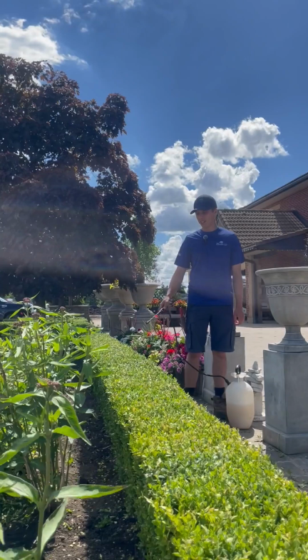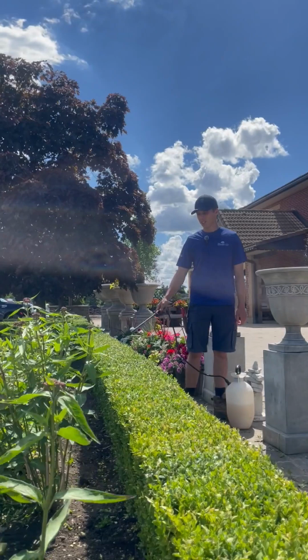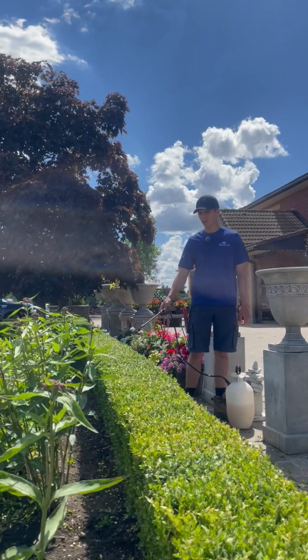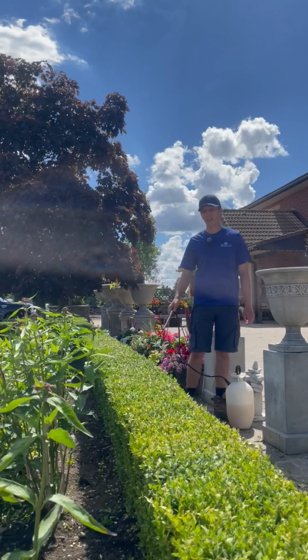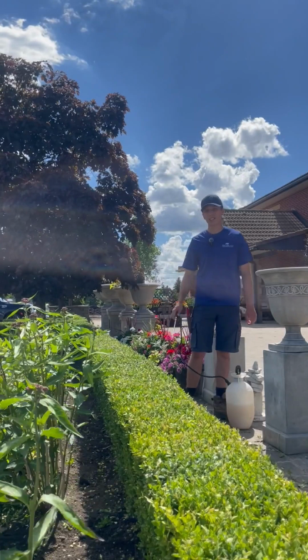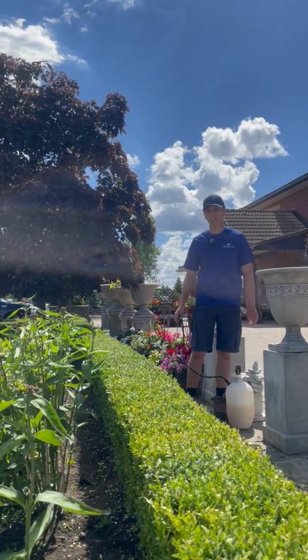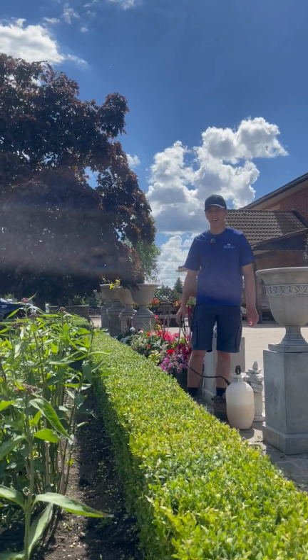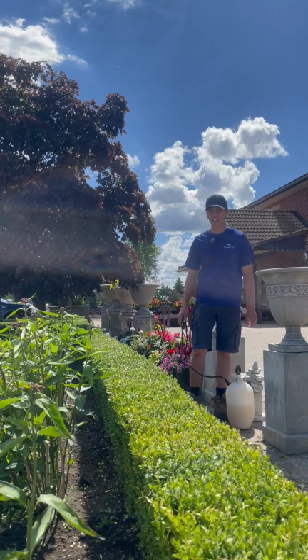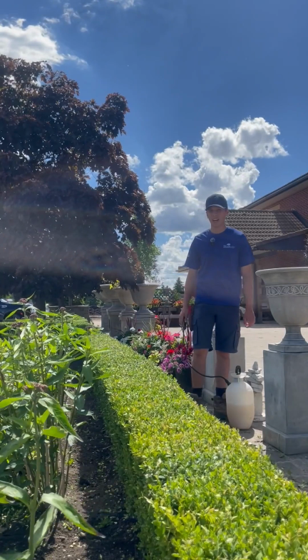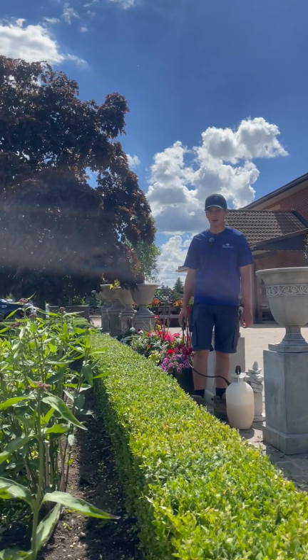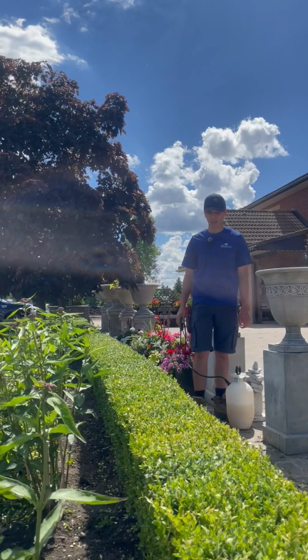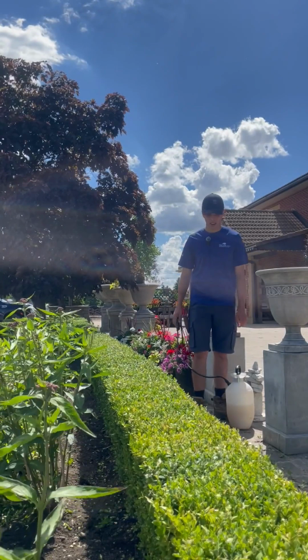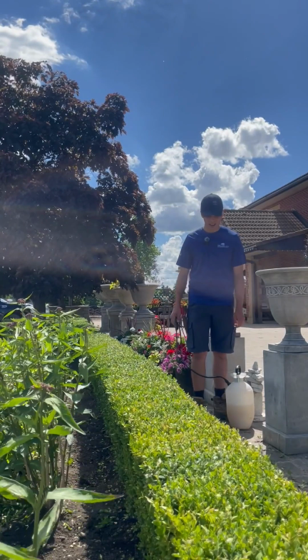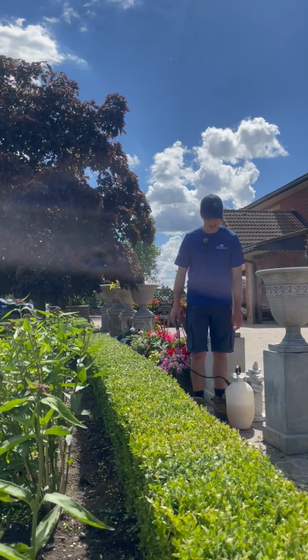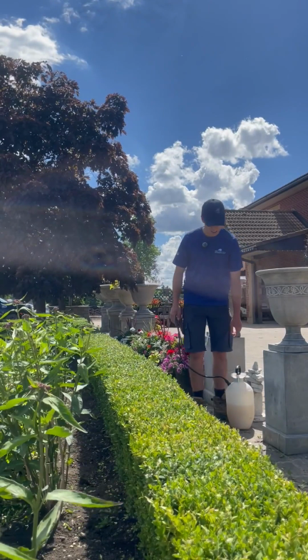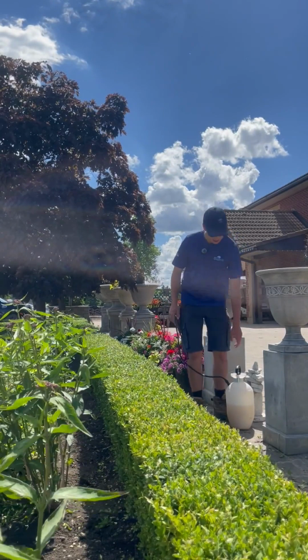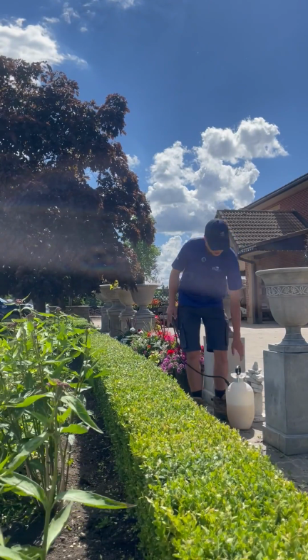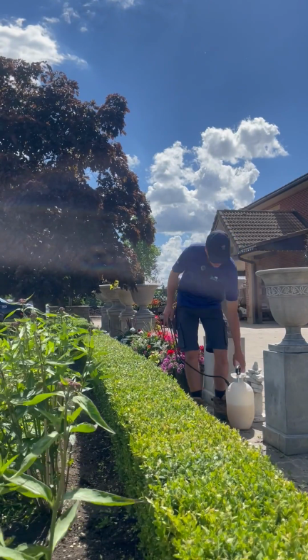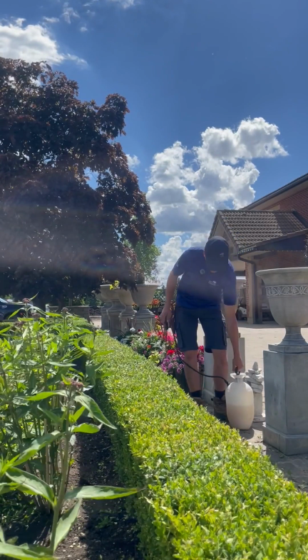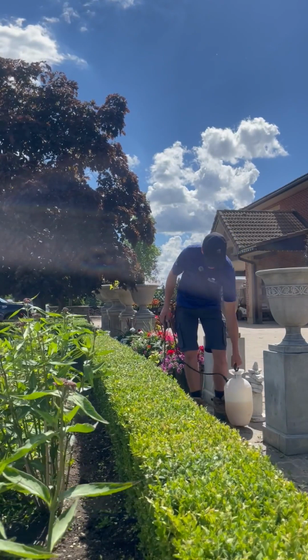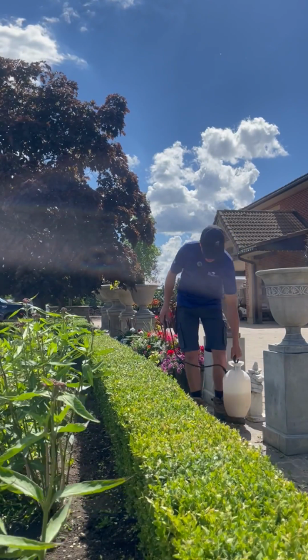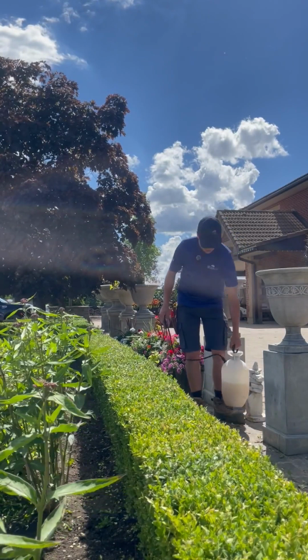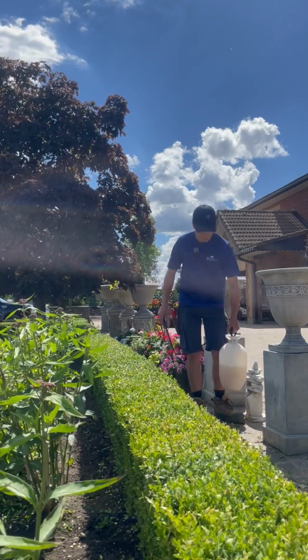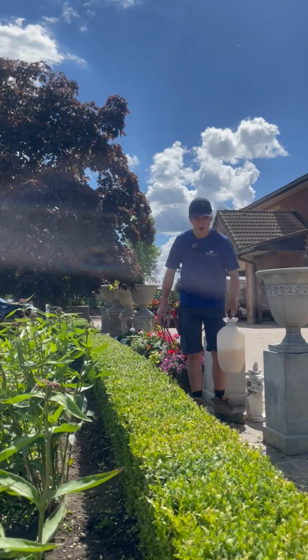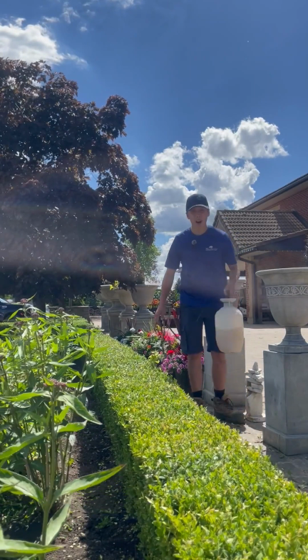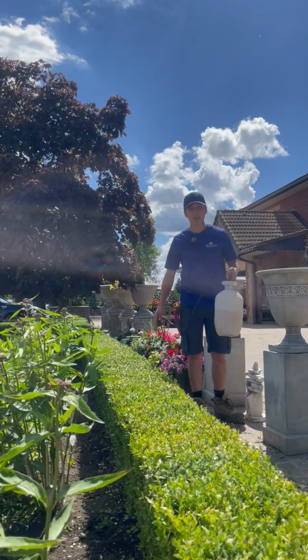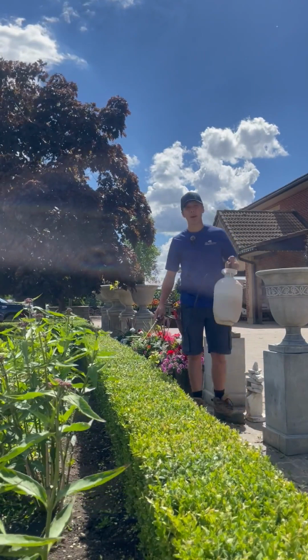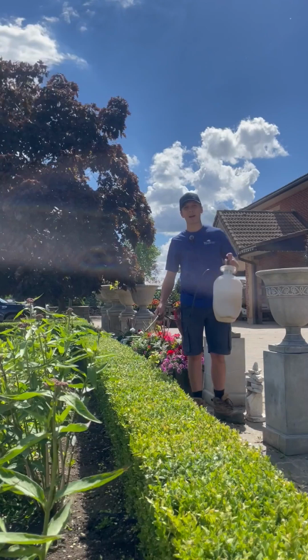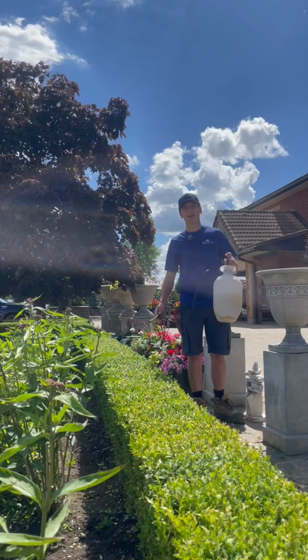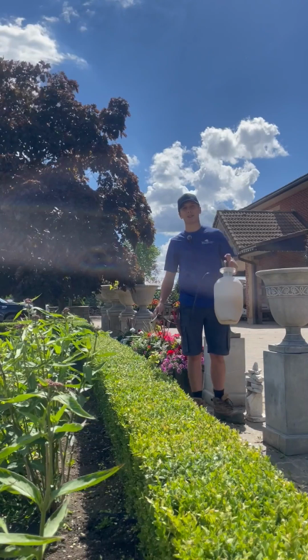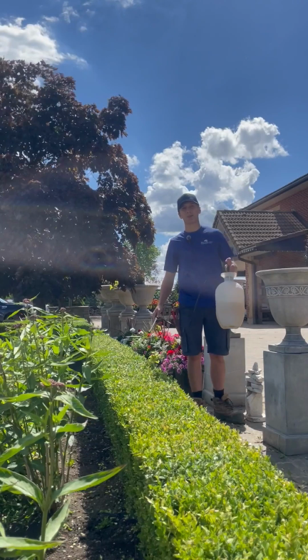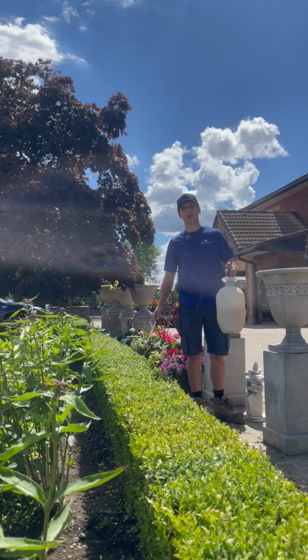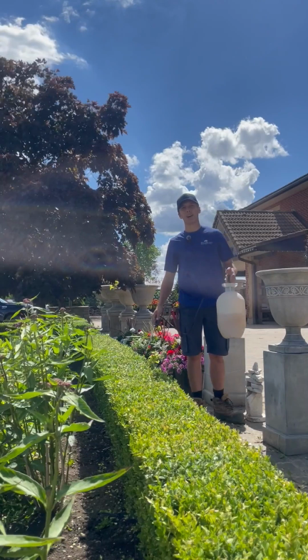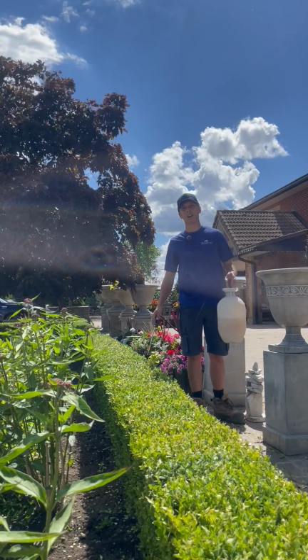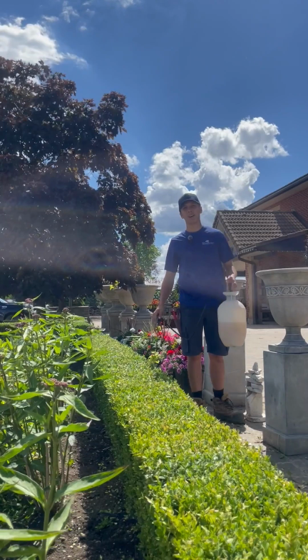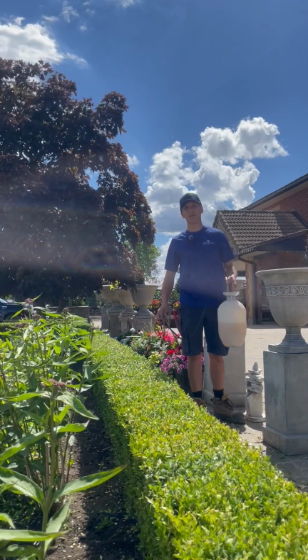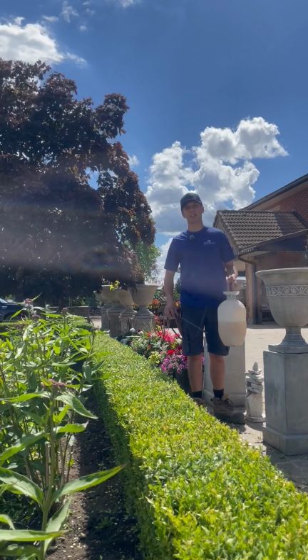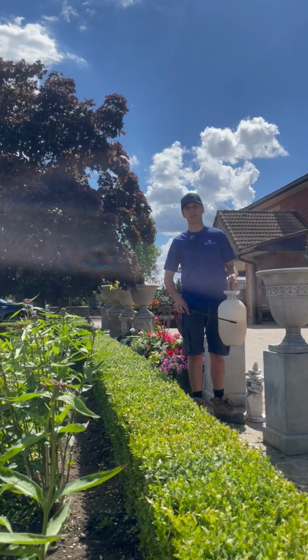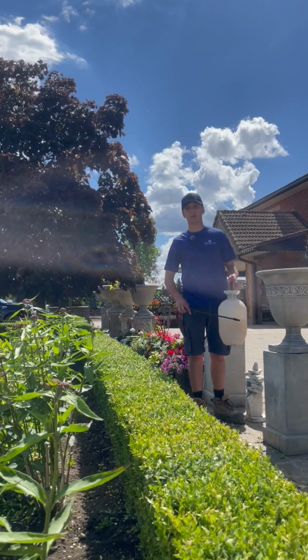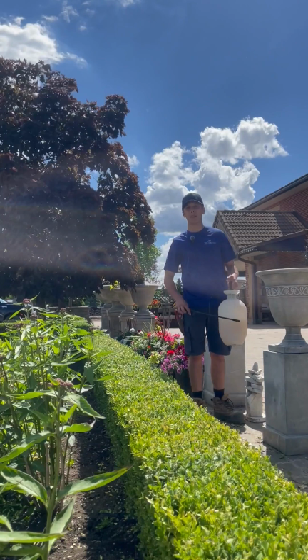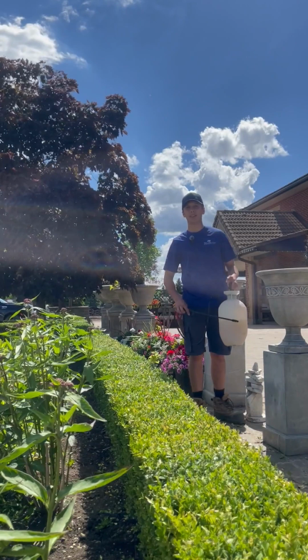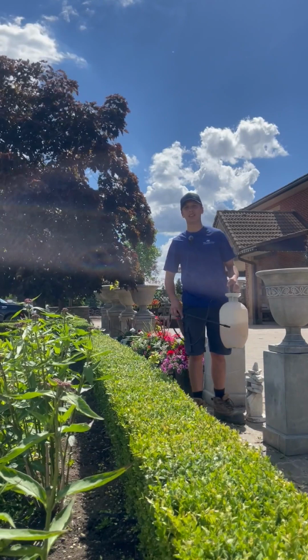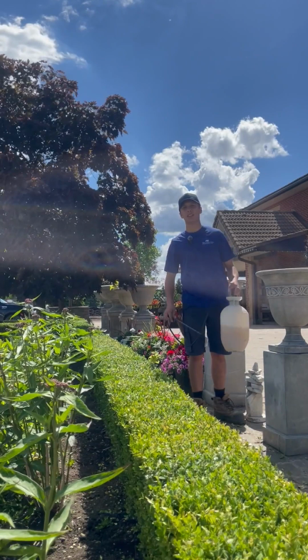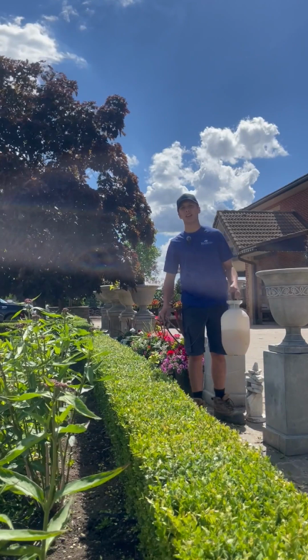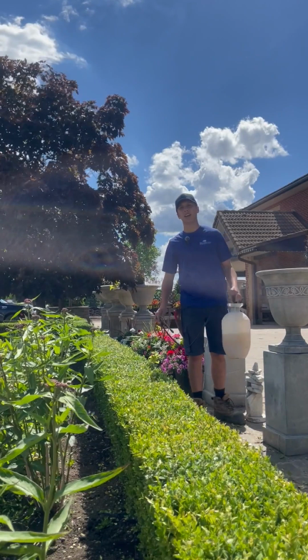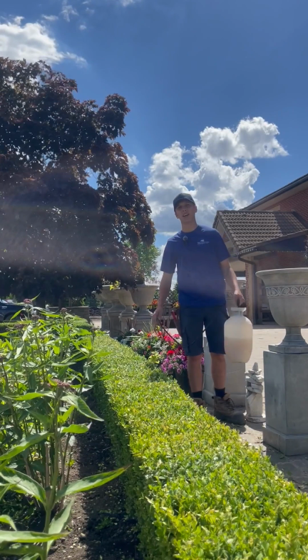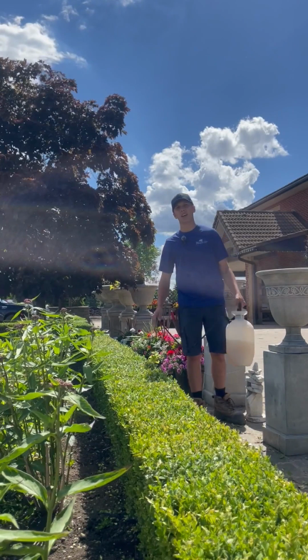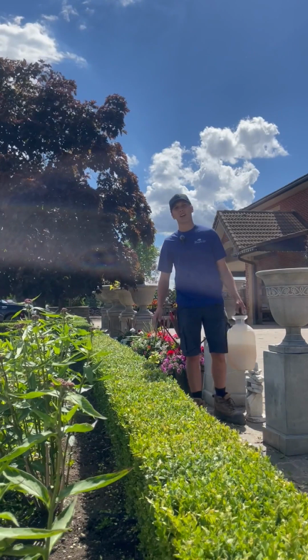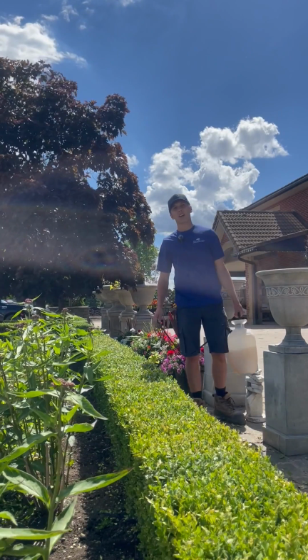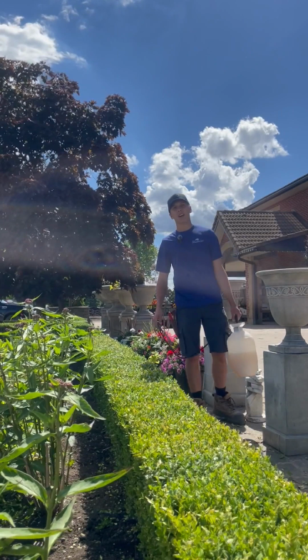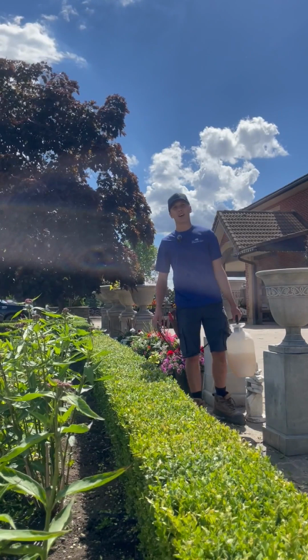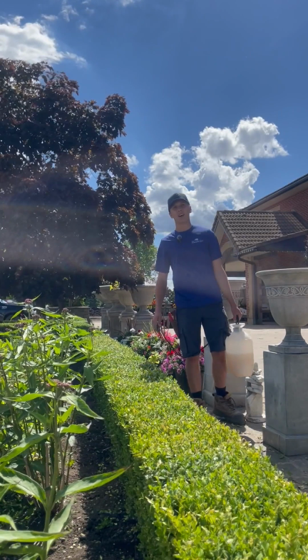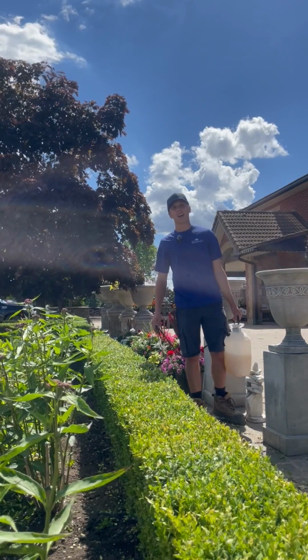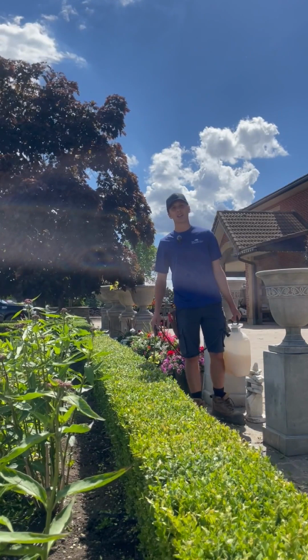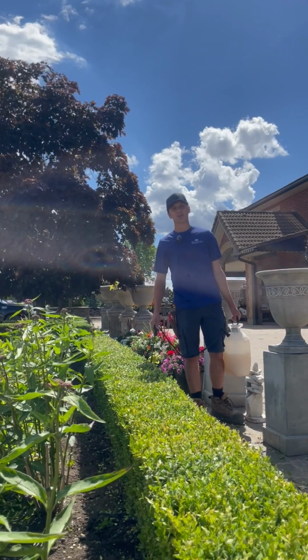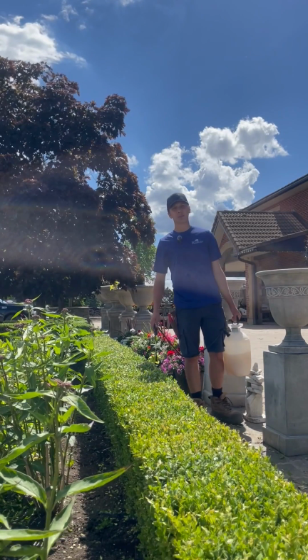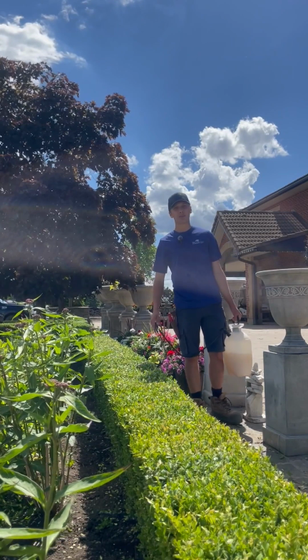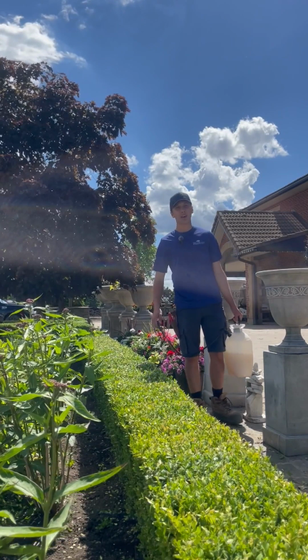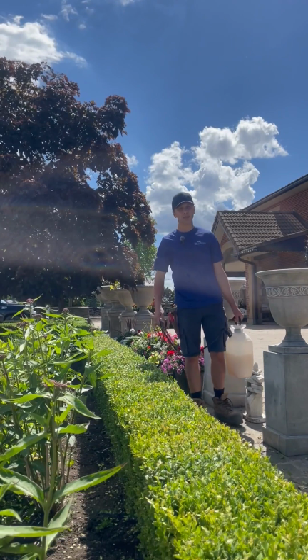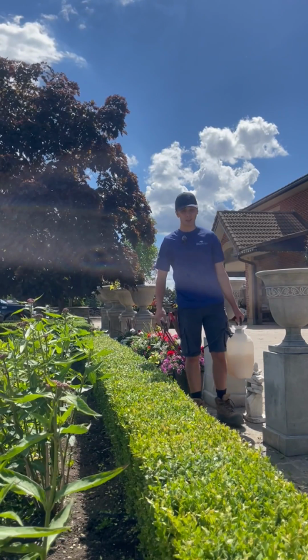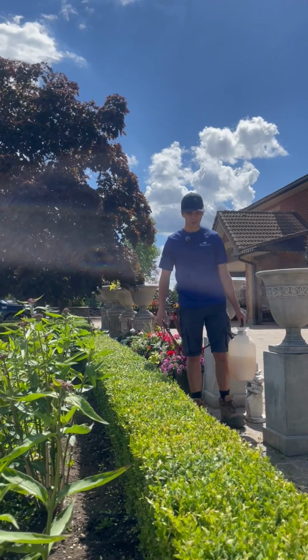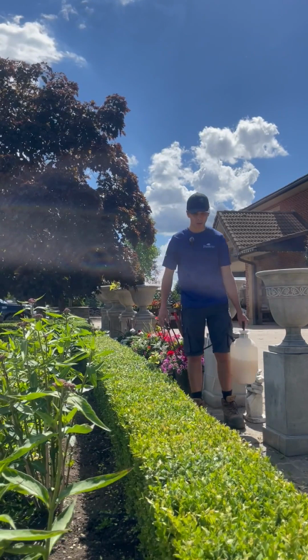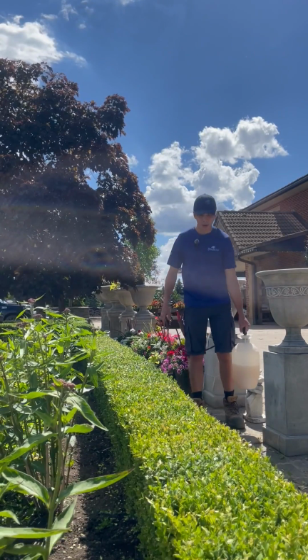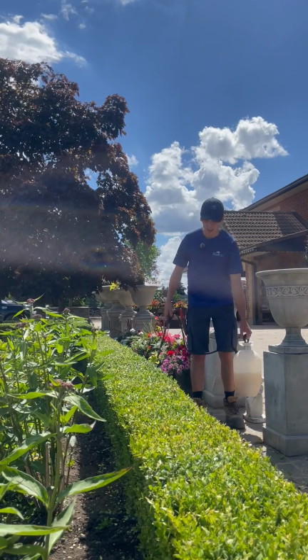So we're outside now with our hedge. I've primed my sprayer and mixed the BTK as prescribed on the bottle.